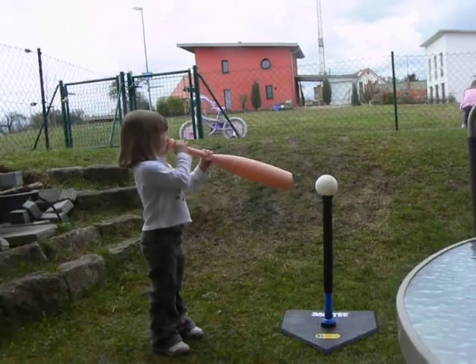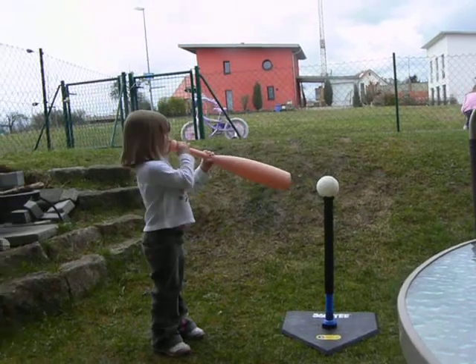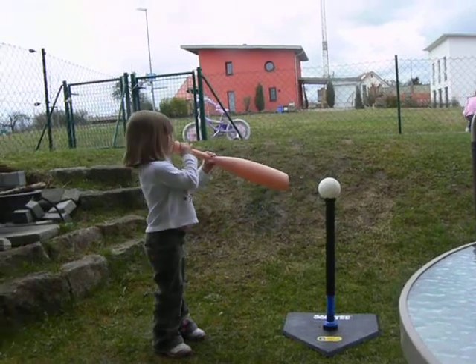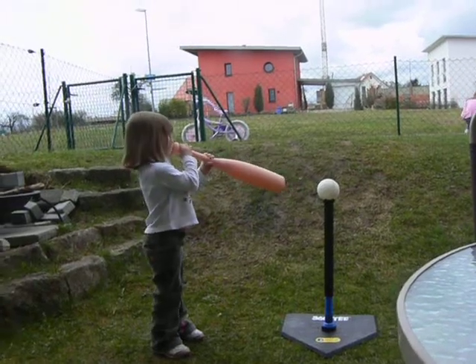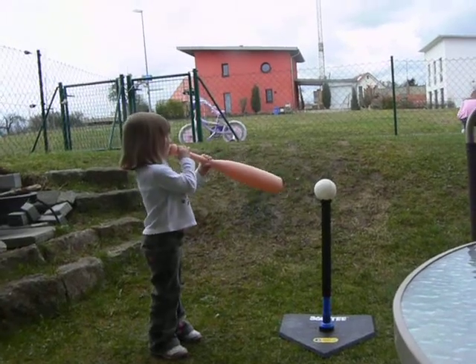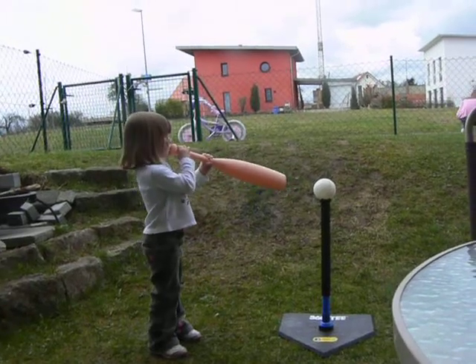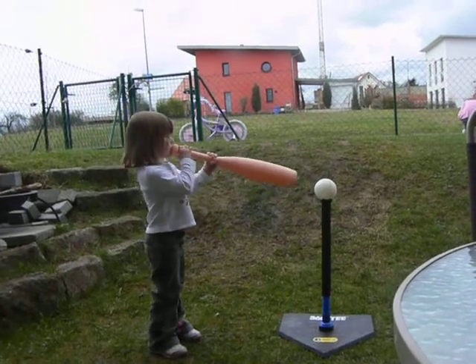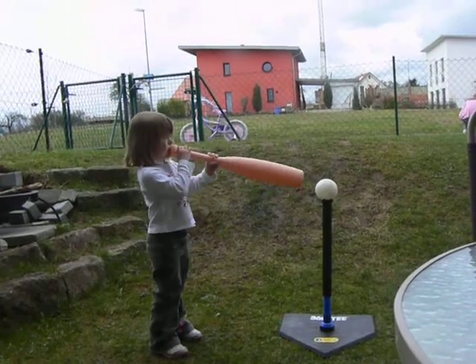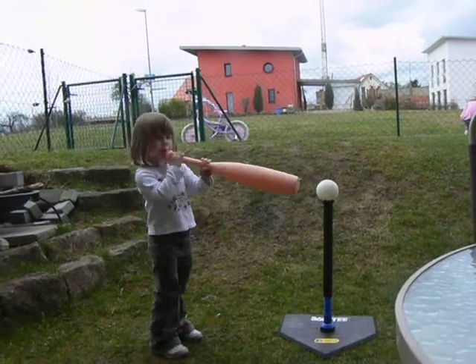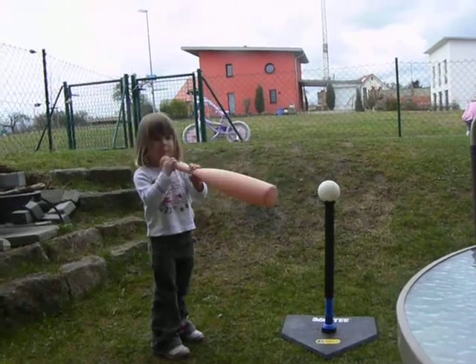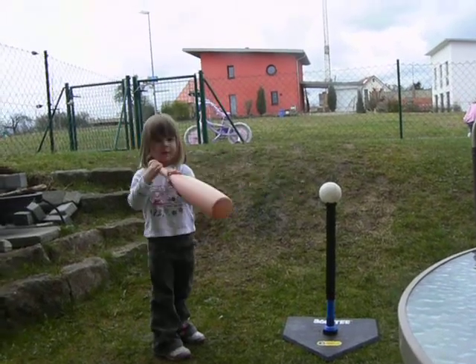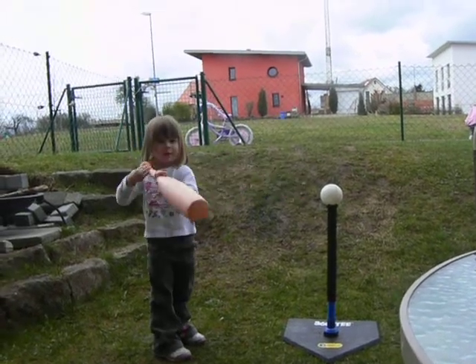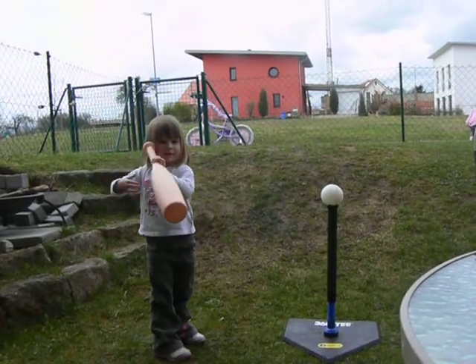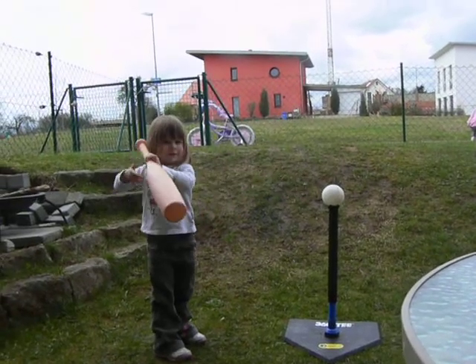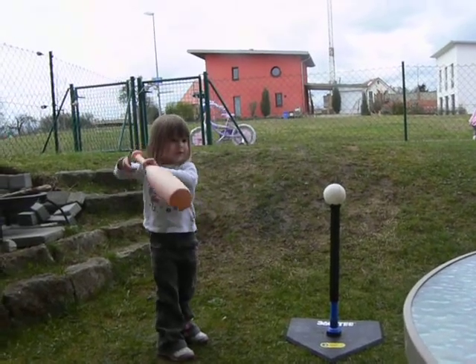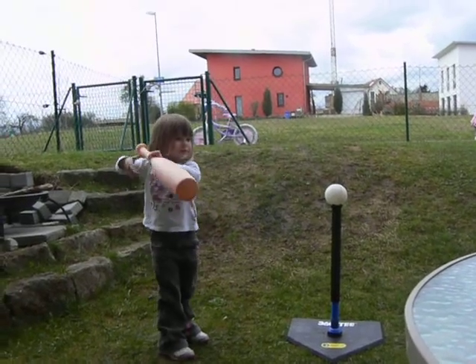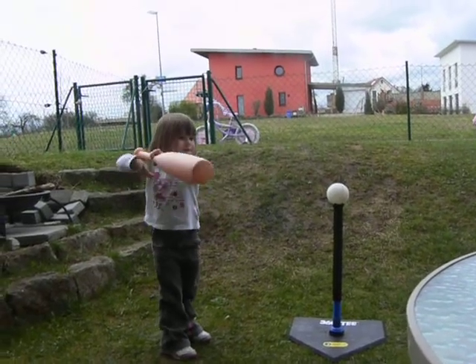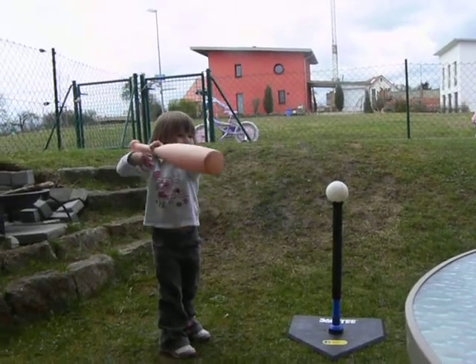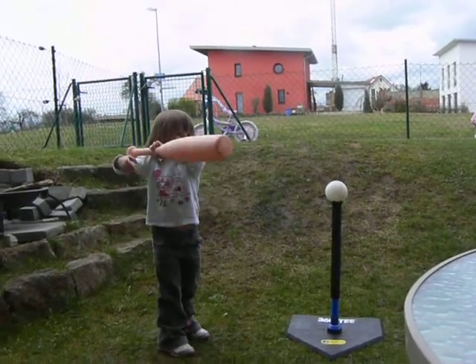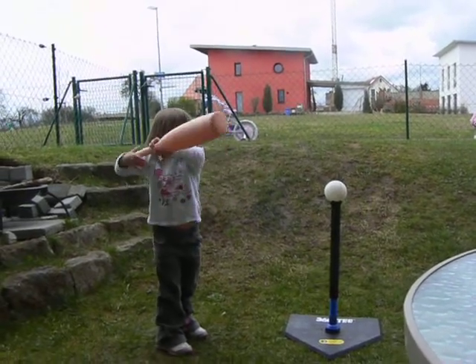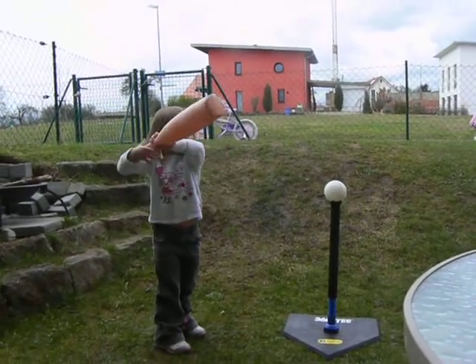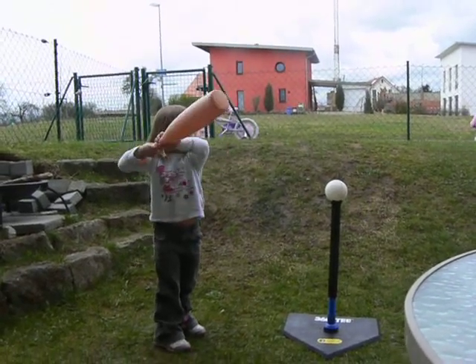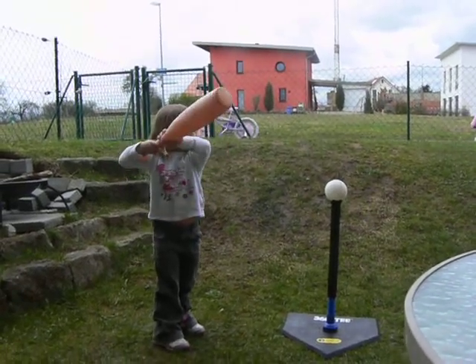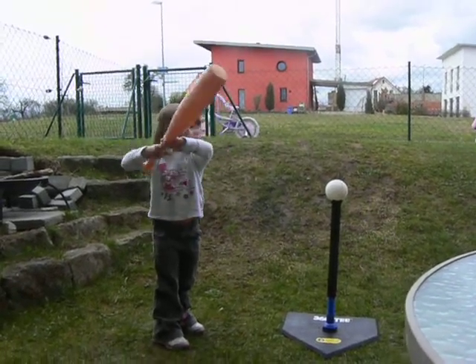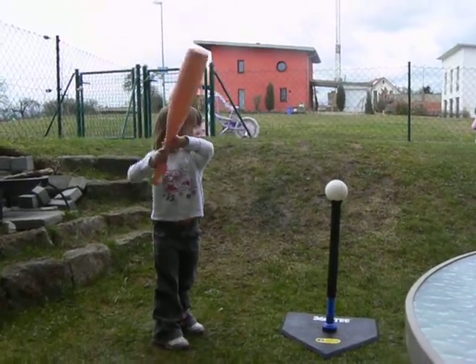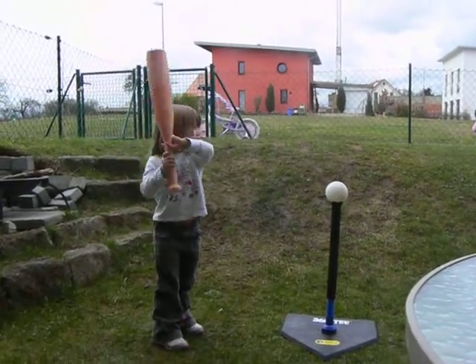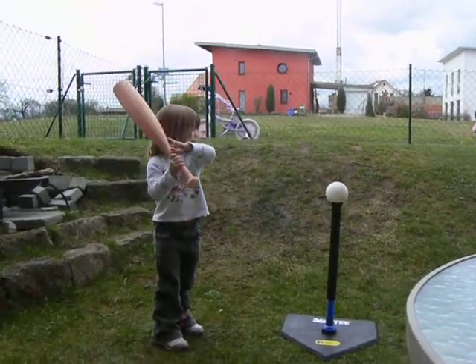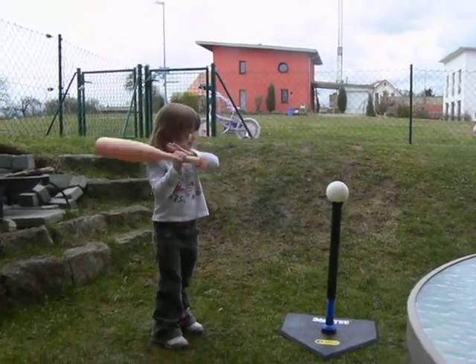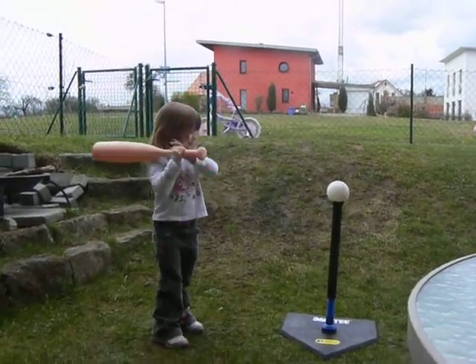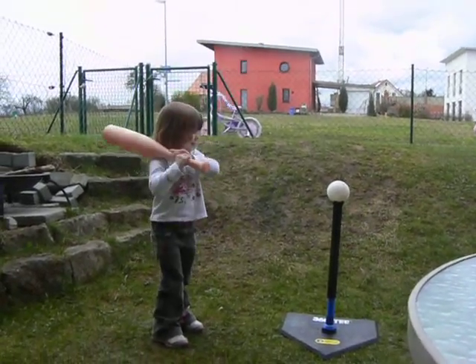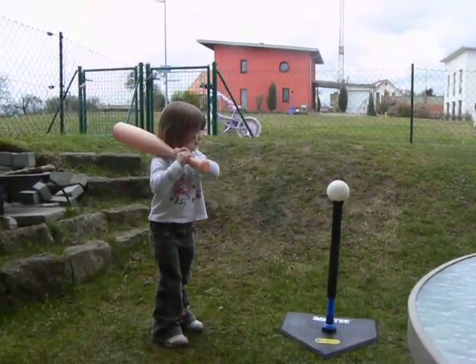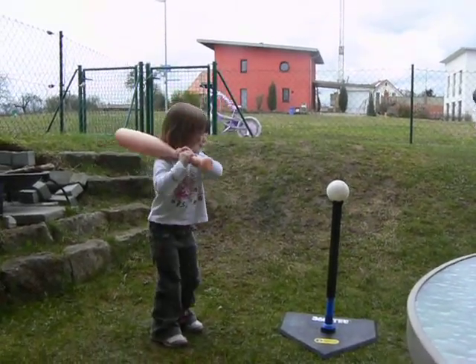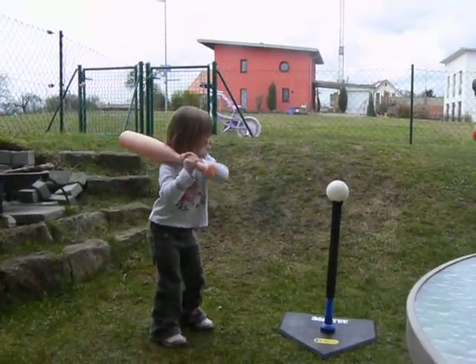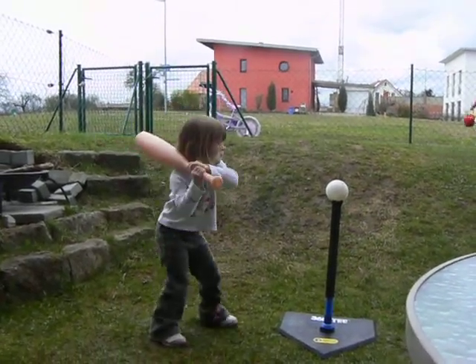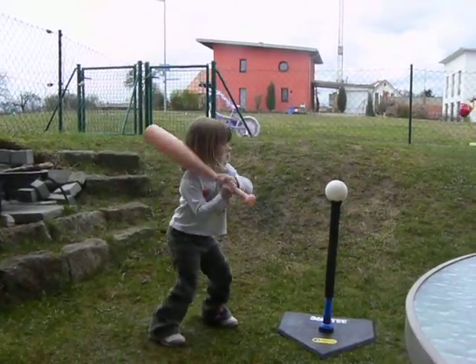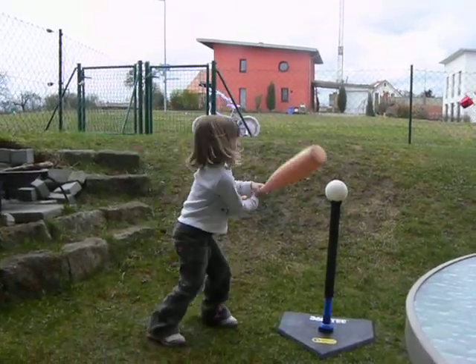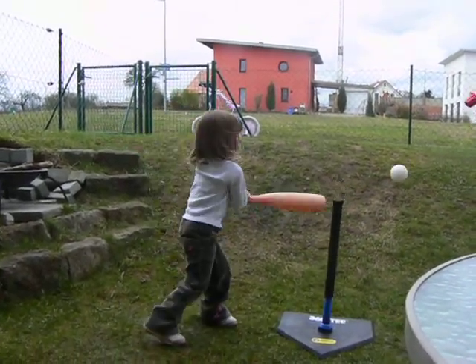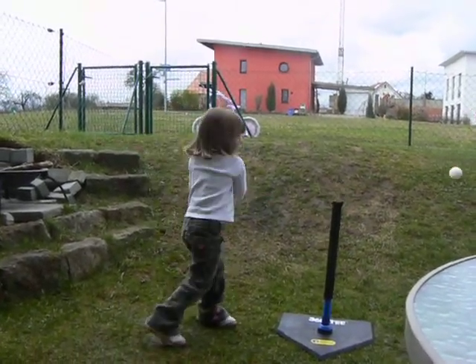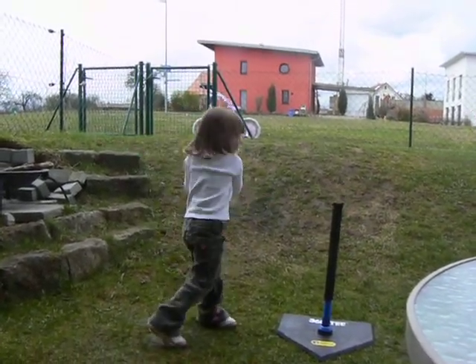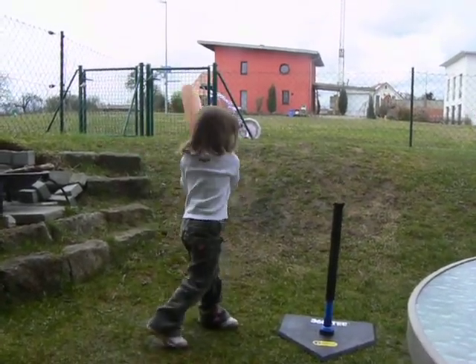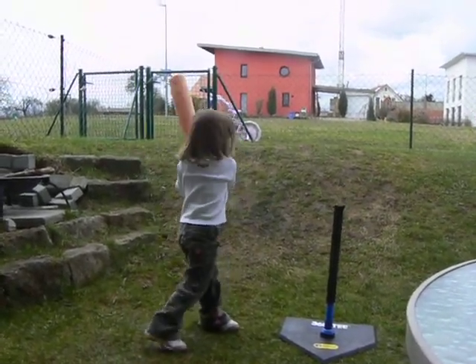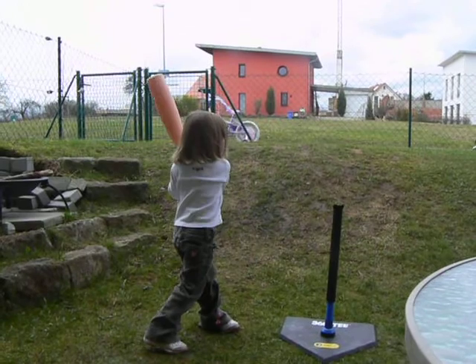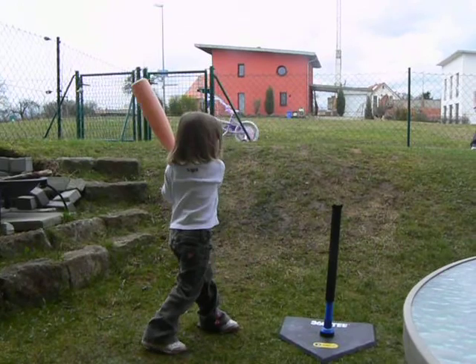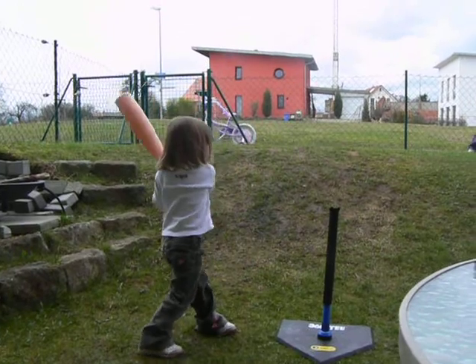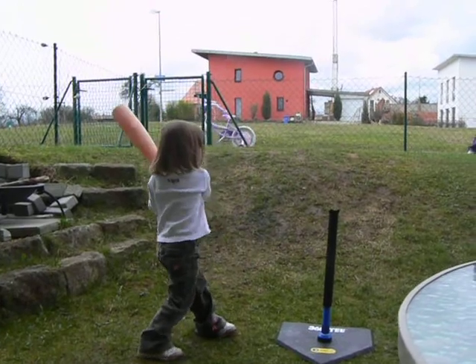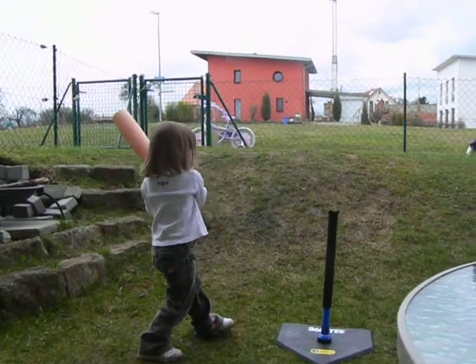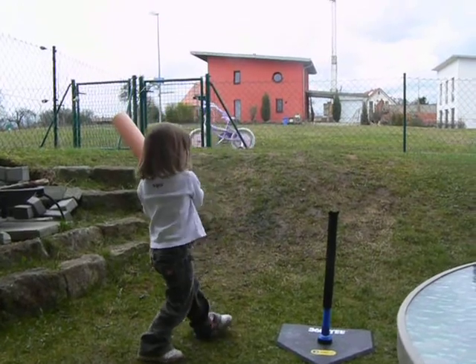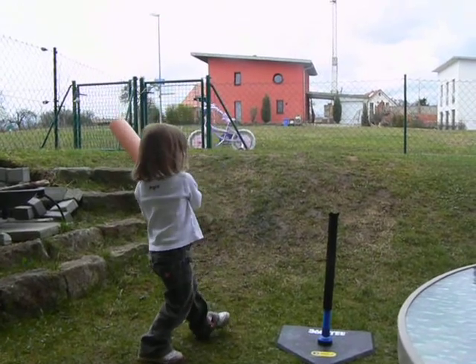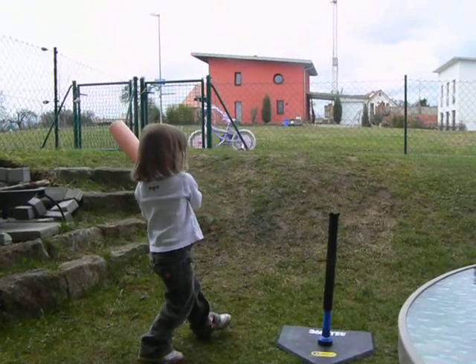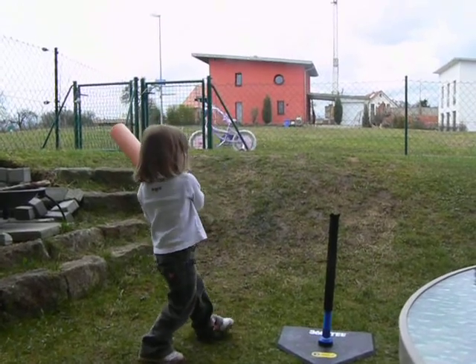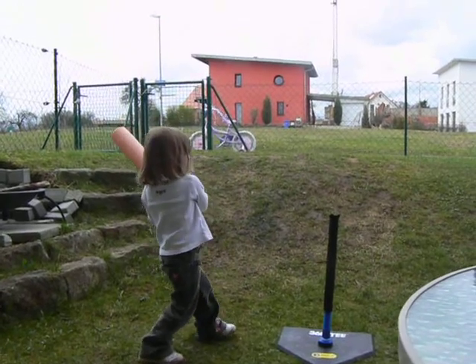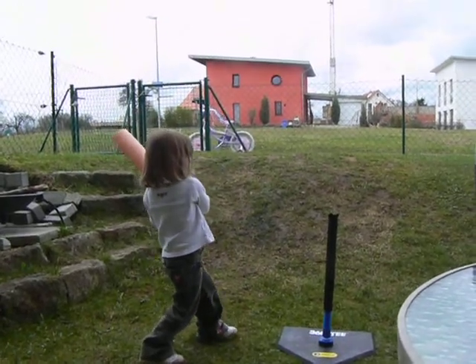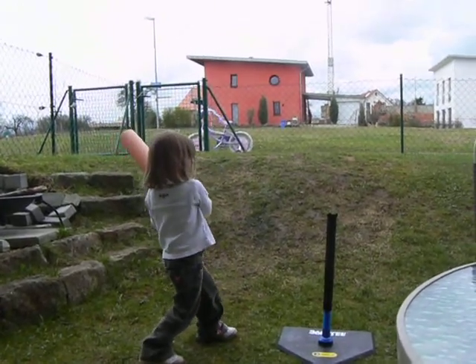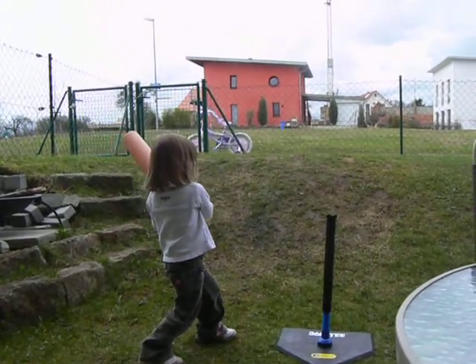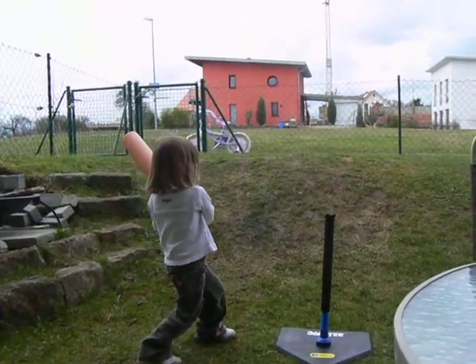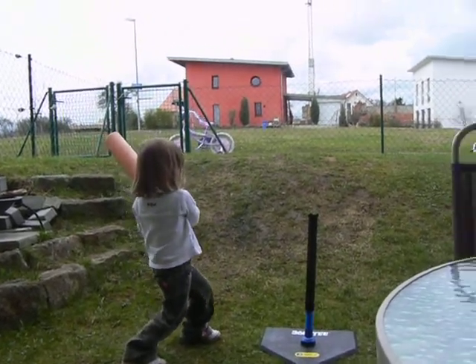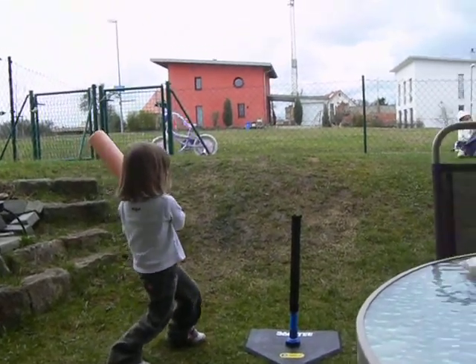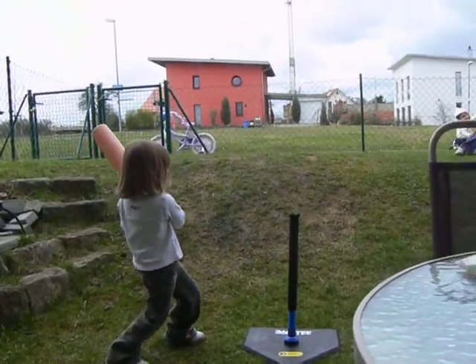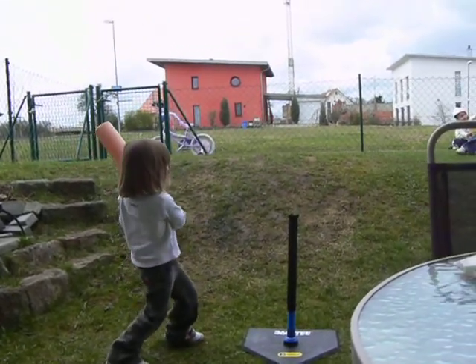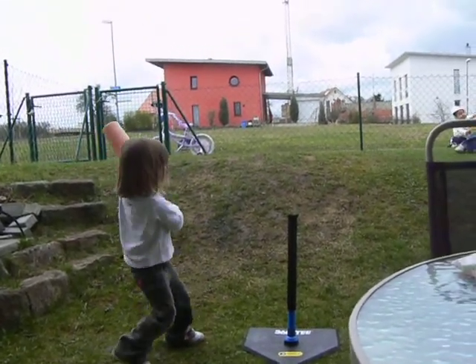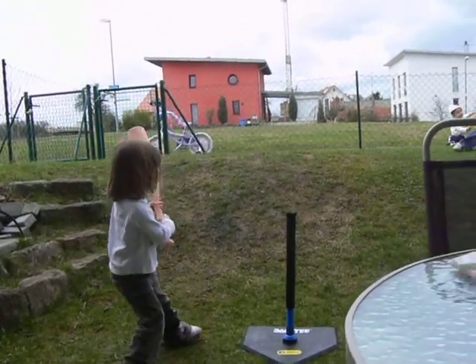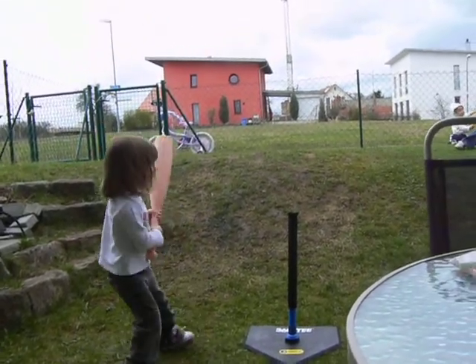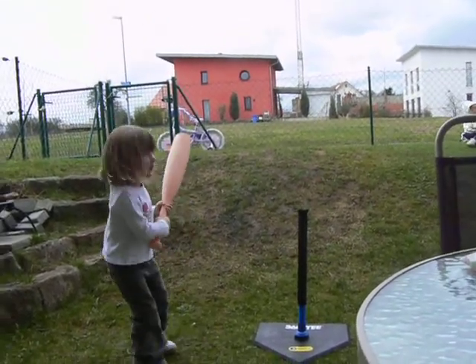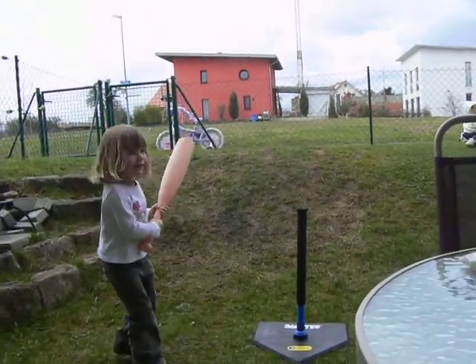Okay, Kayla, can you show us how you hit the ball? Good hit! Go get it! I got it.